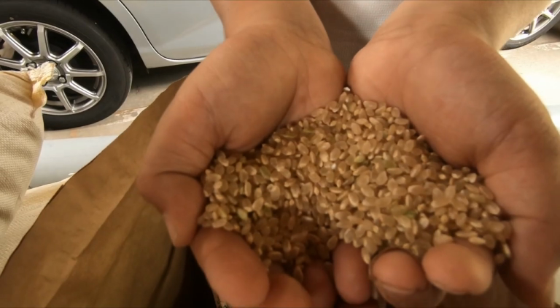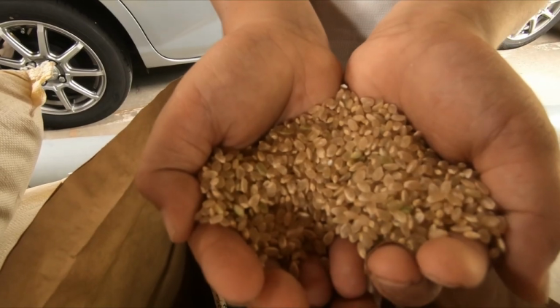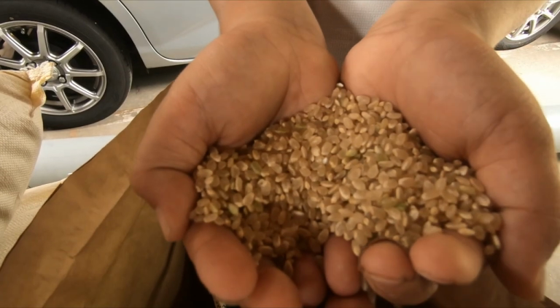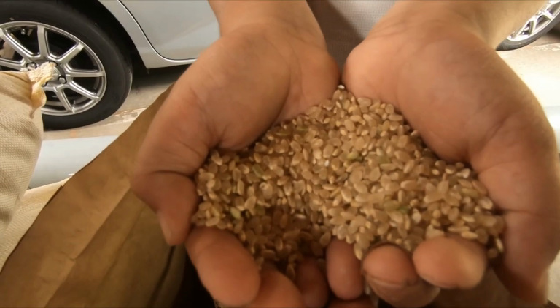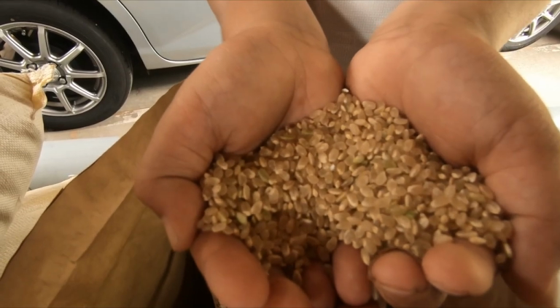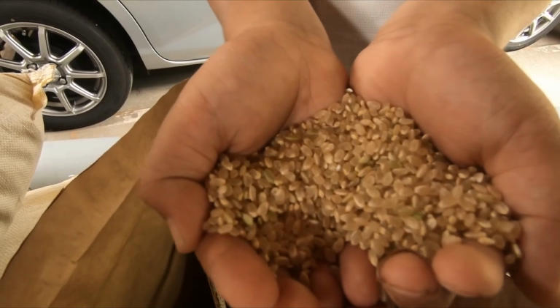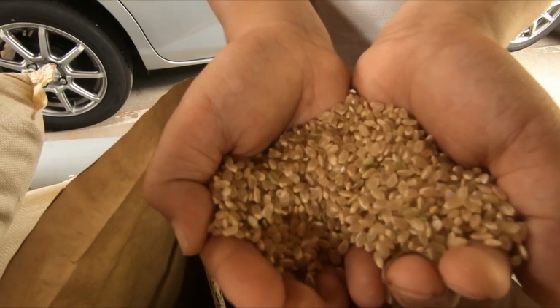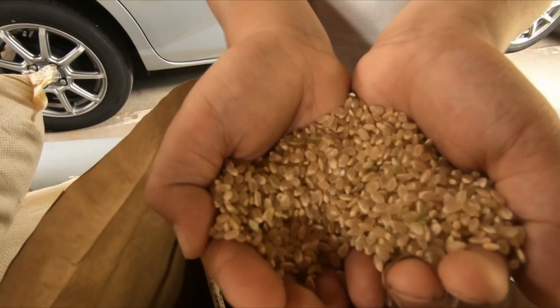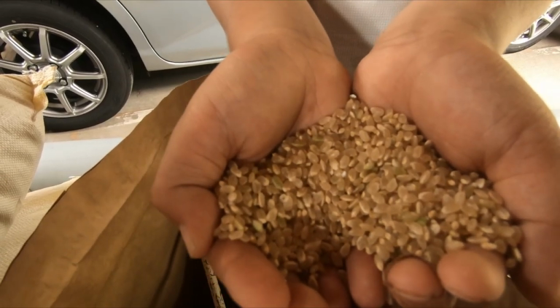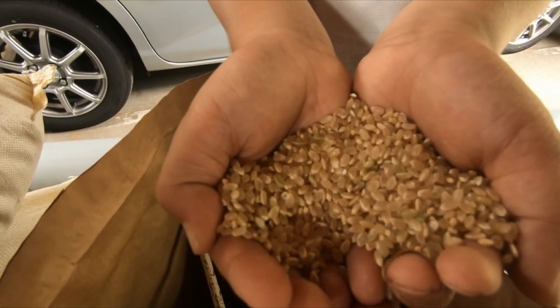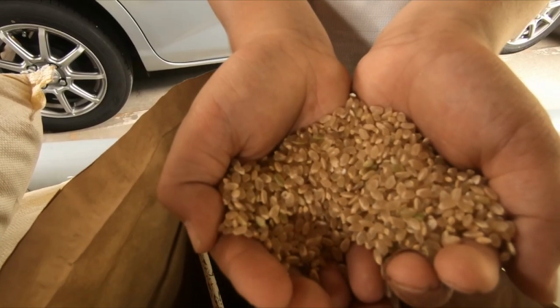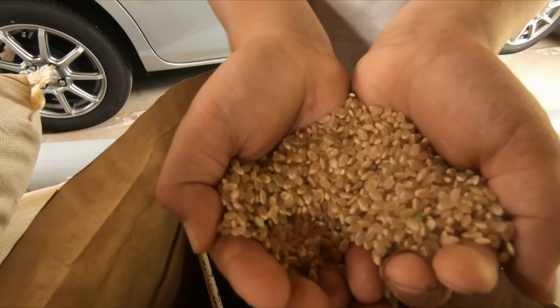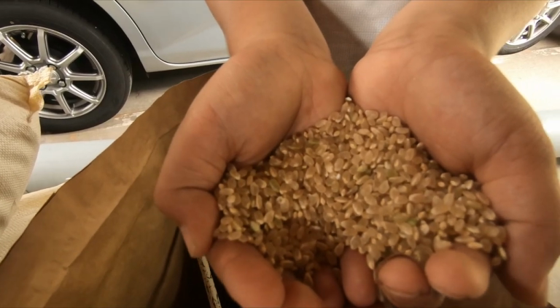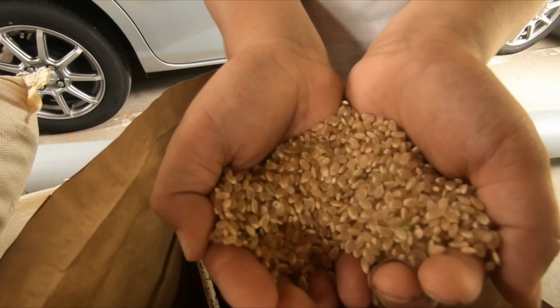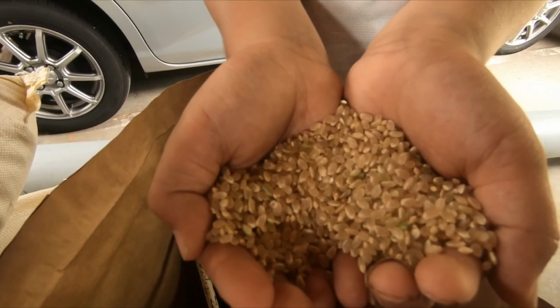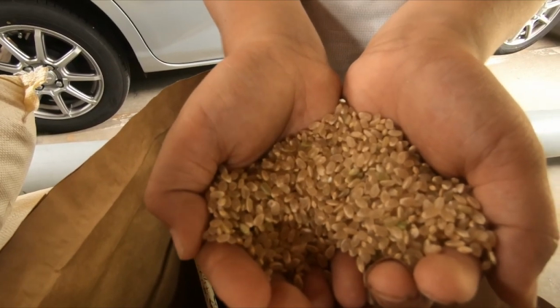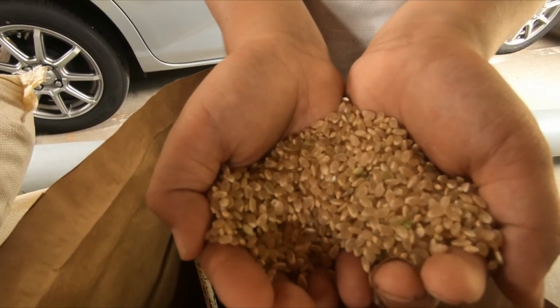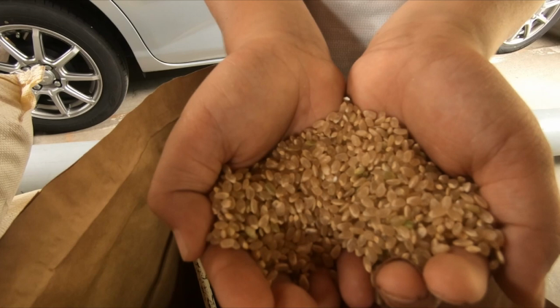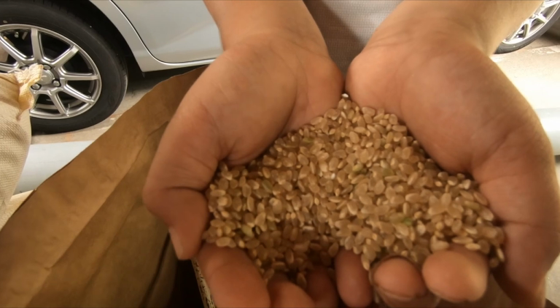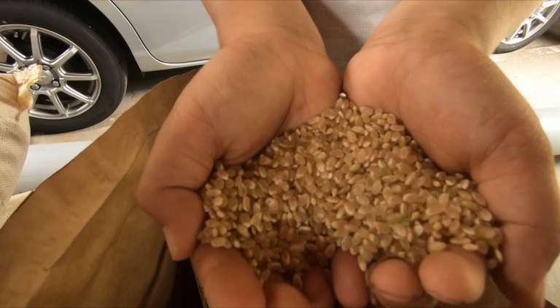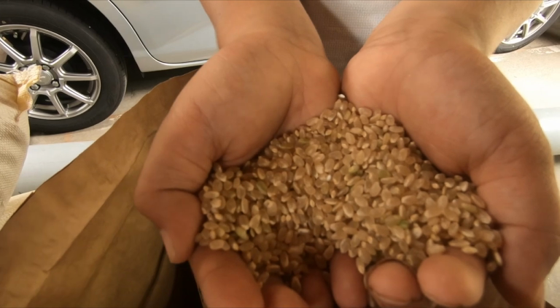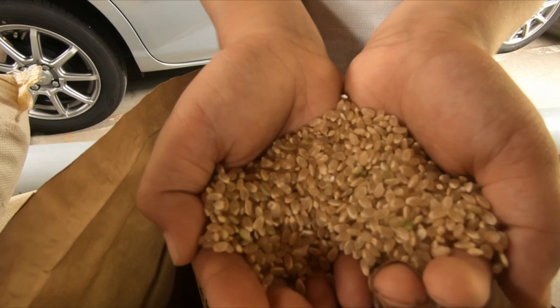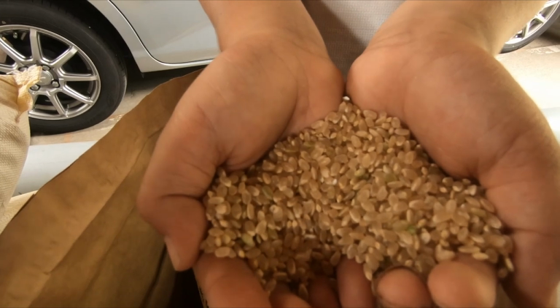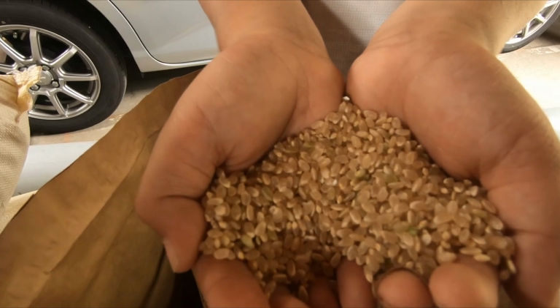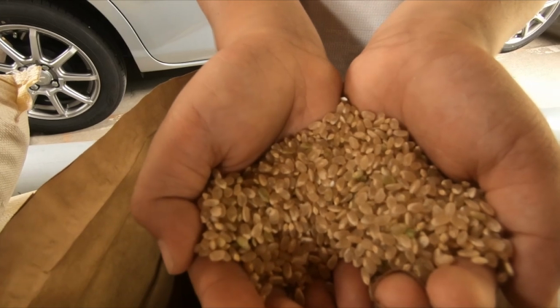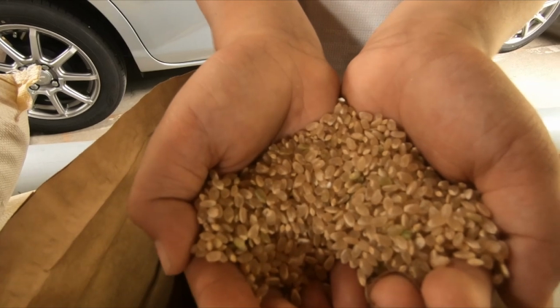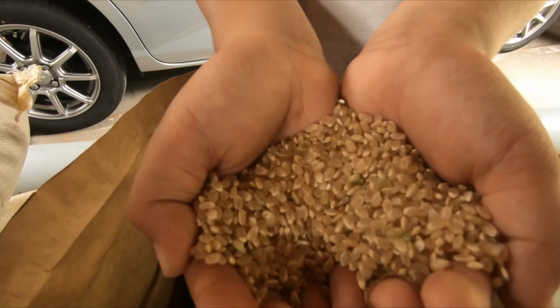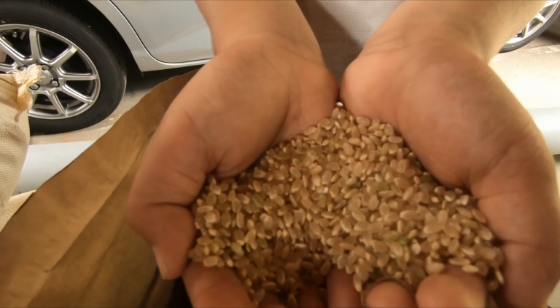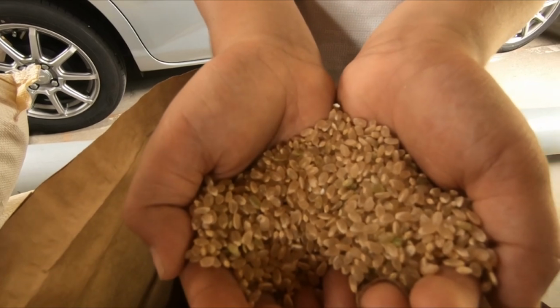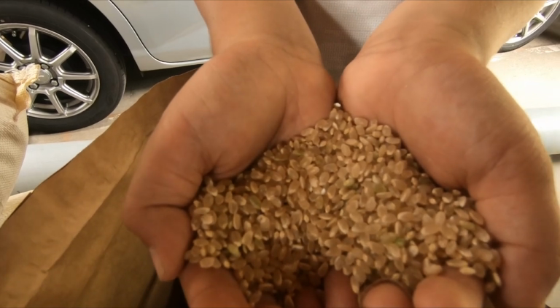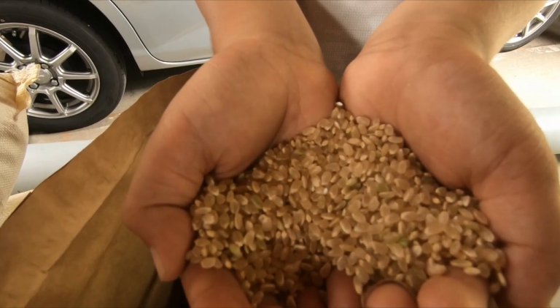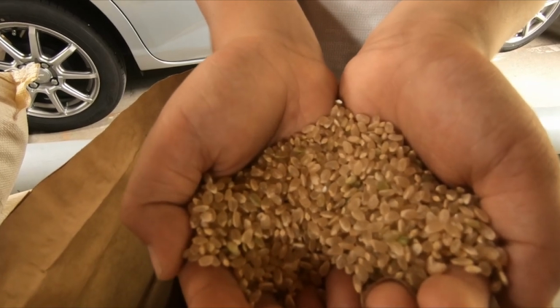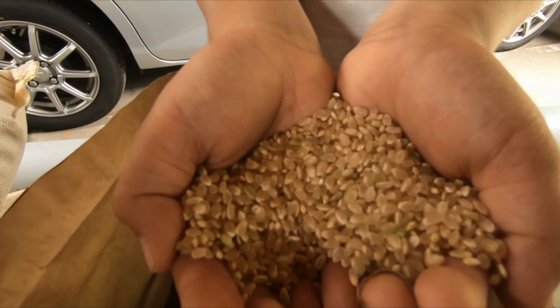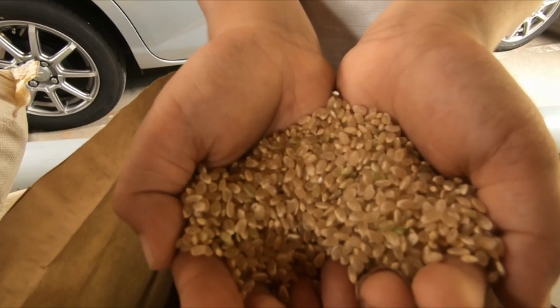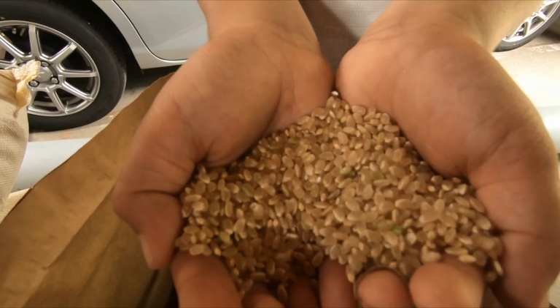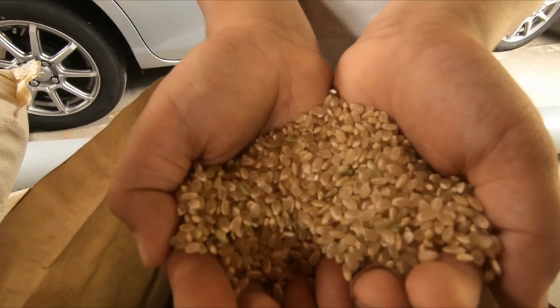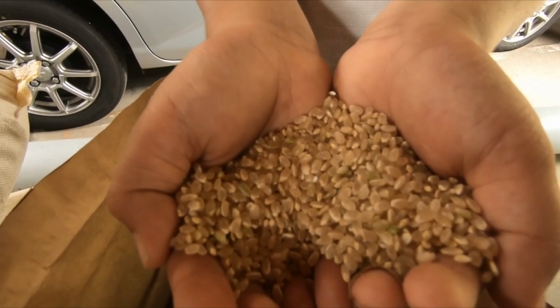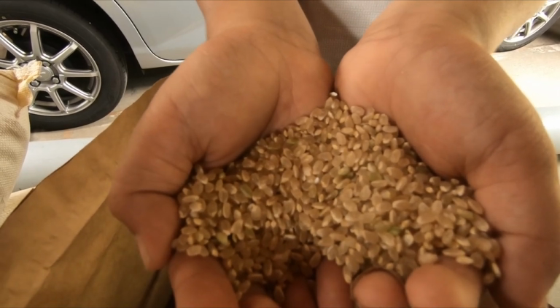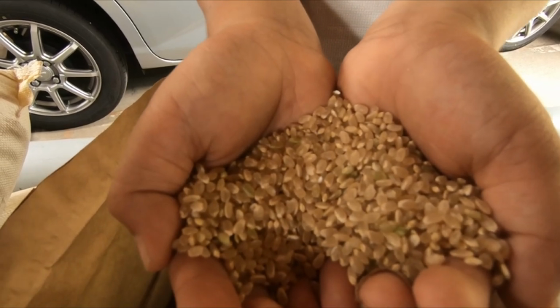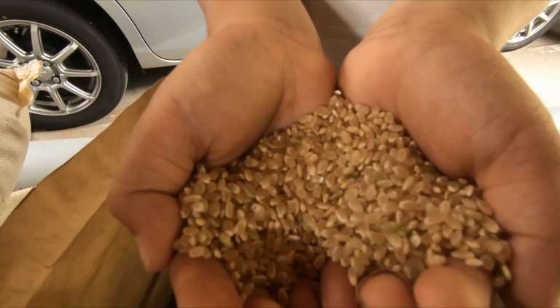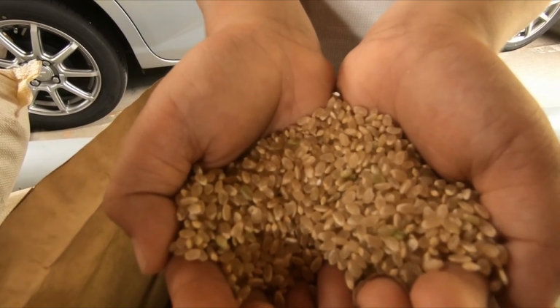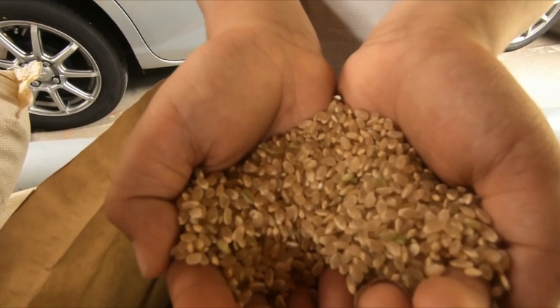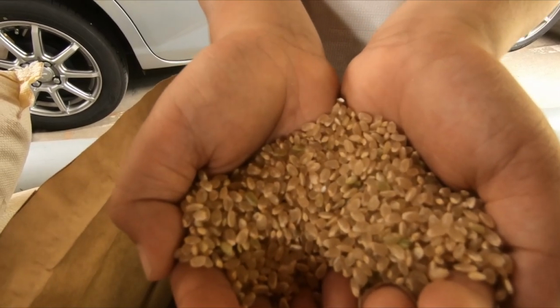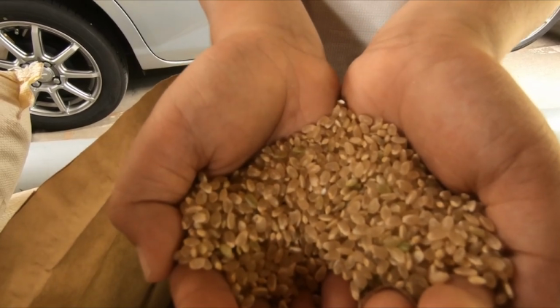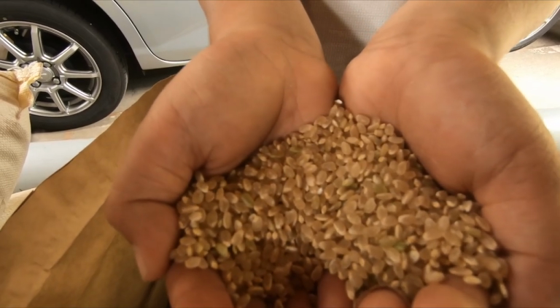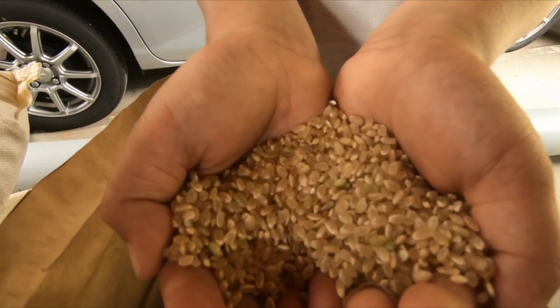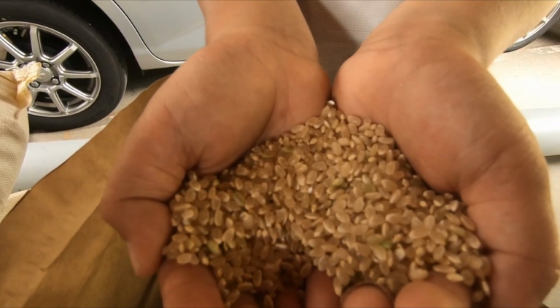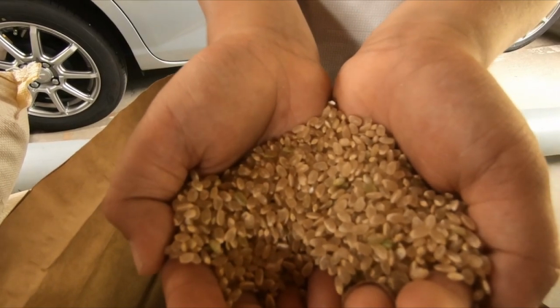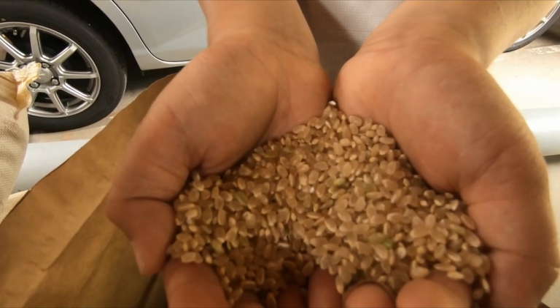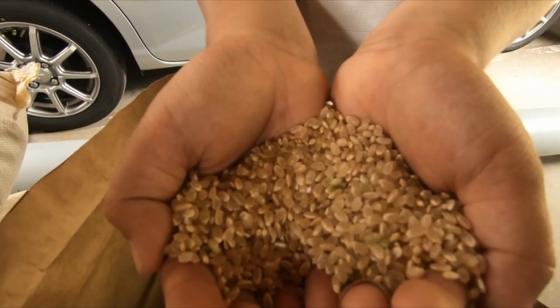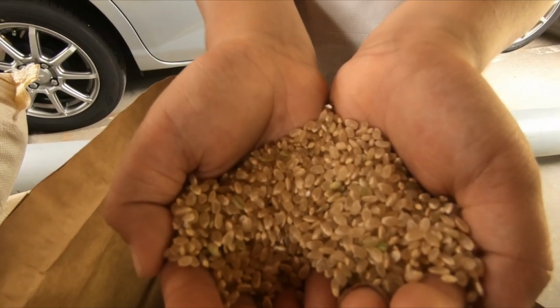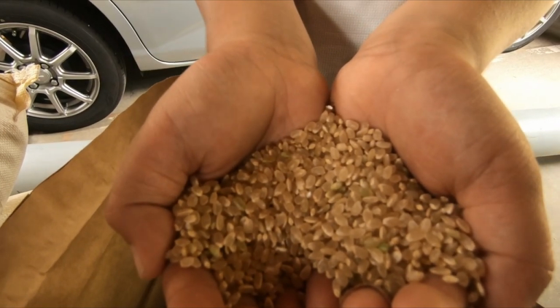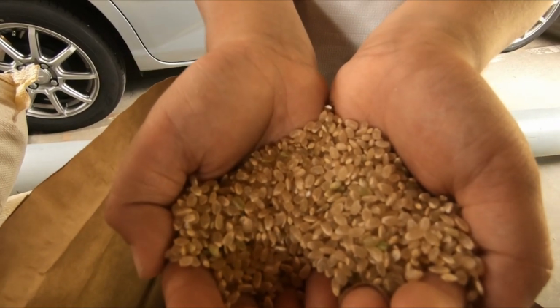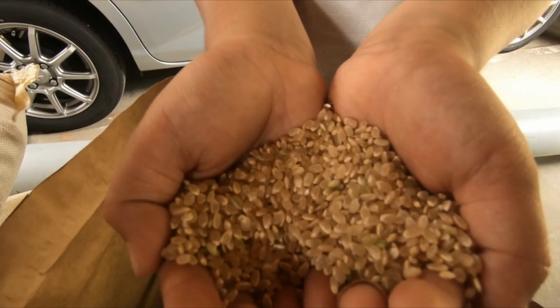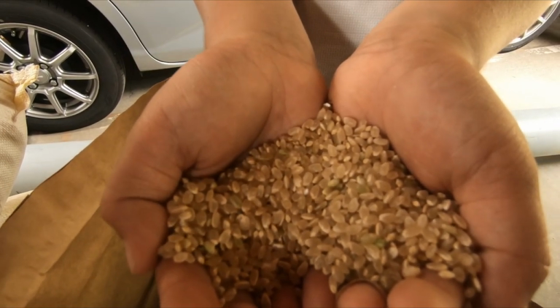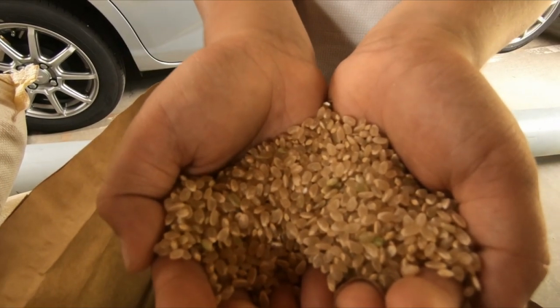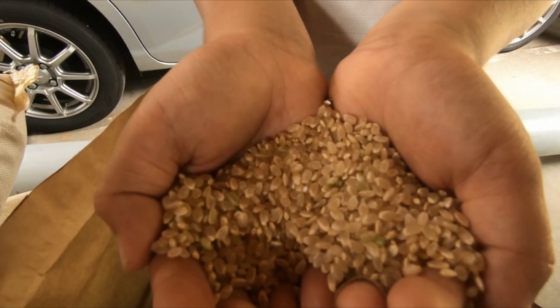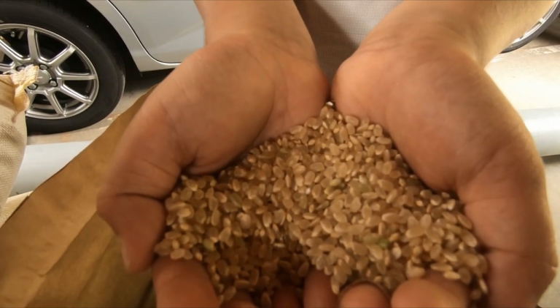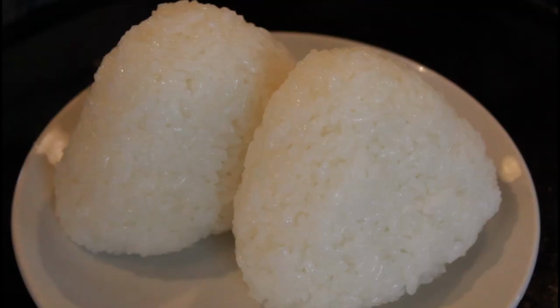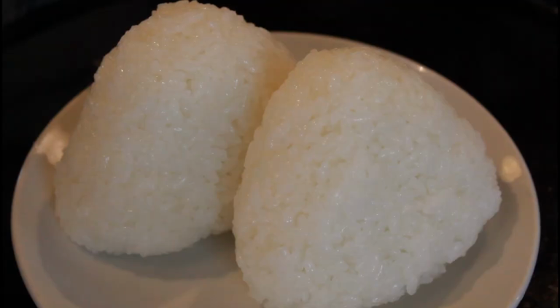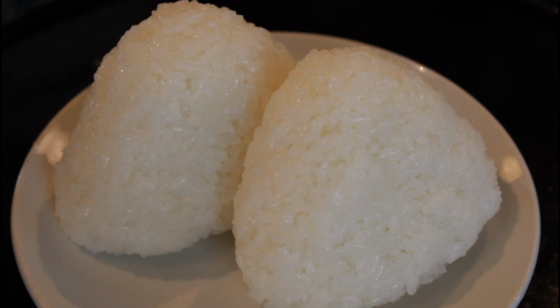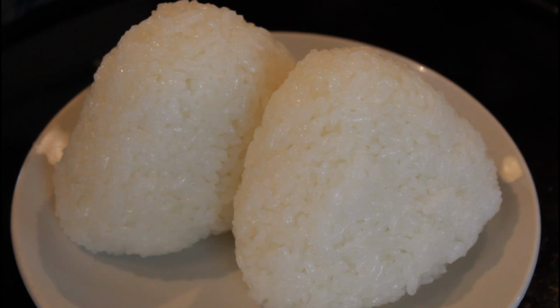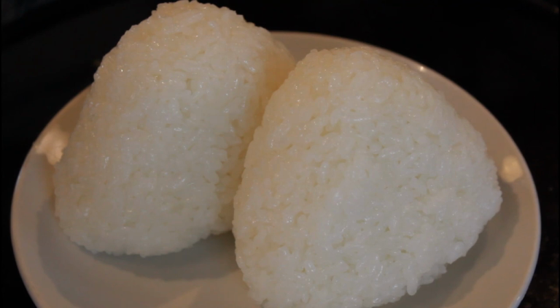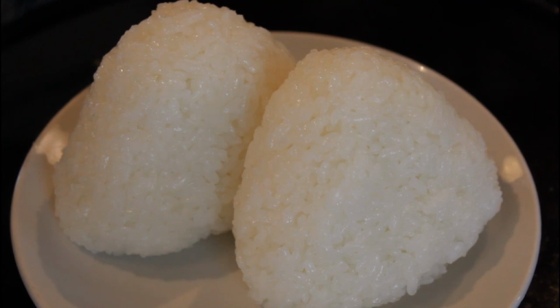This unmilled rice is edible on its own, but almost all Koshihikari rice is polished to properly highlight its spectacular taste.